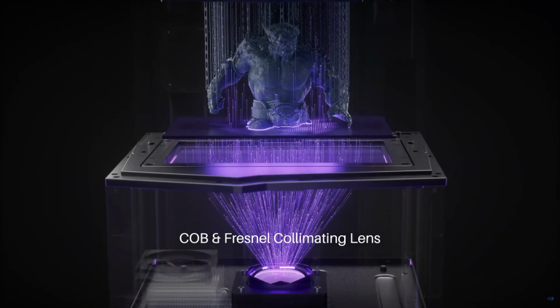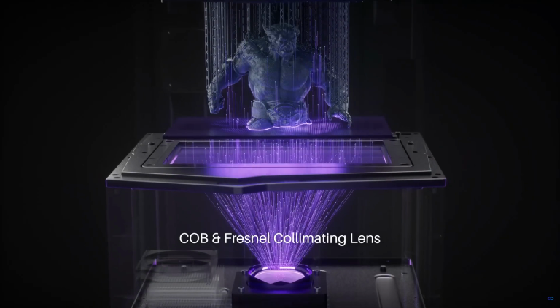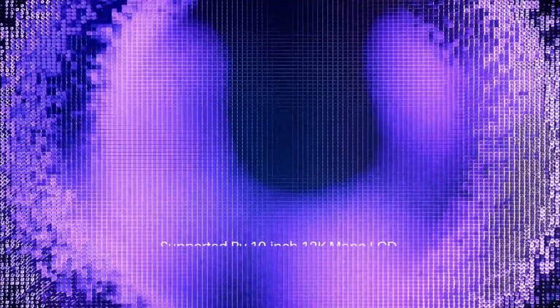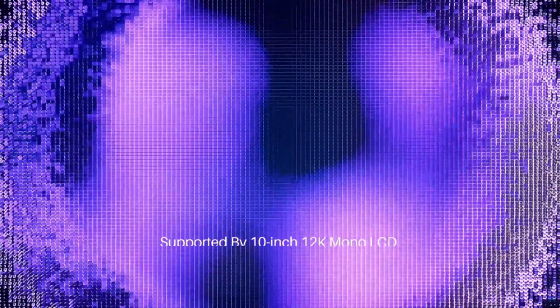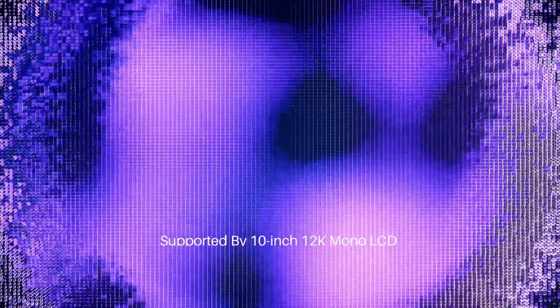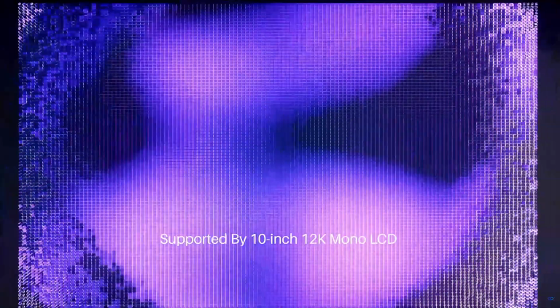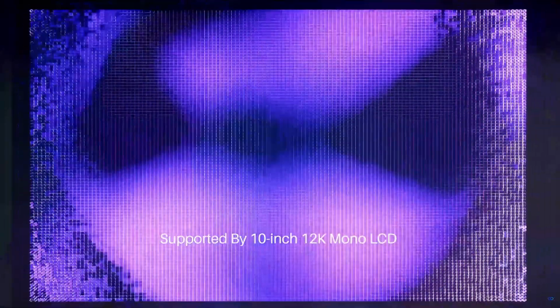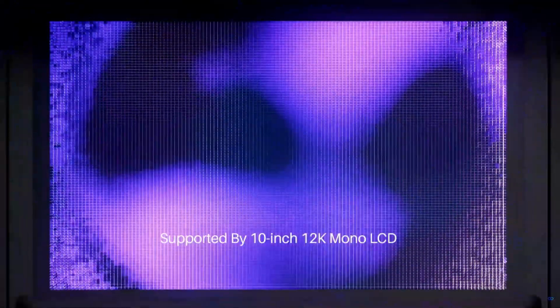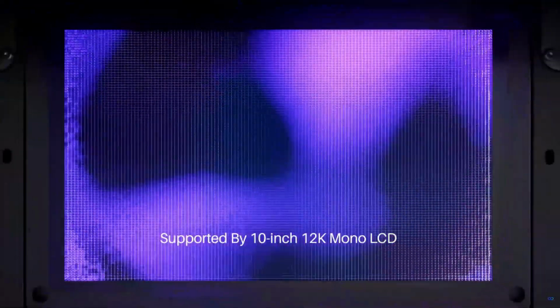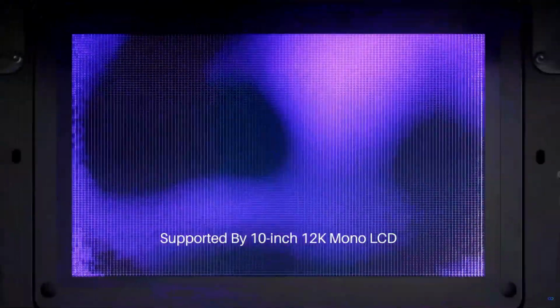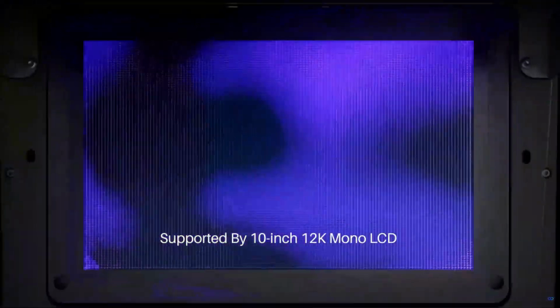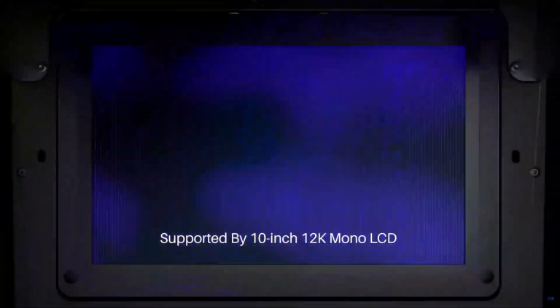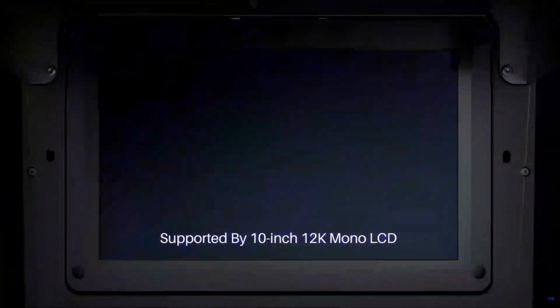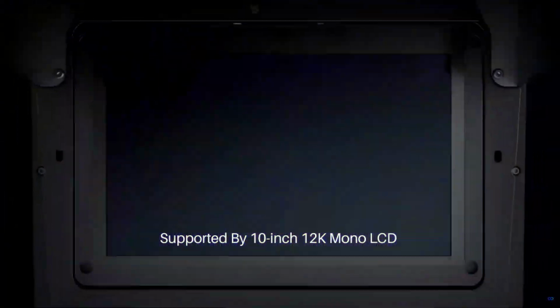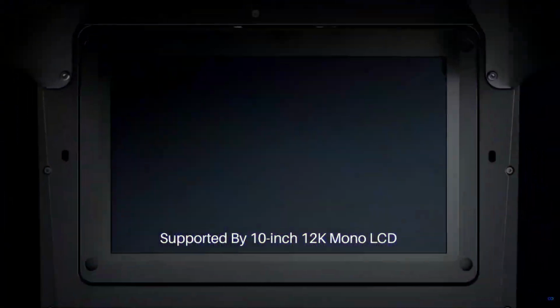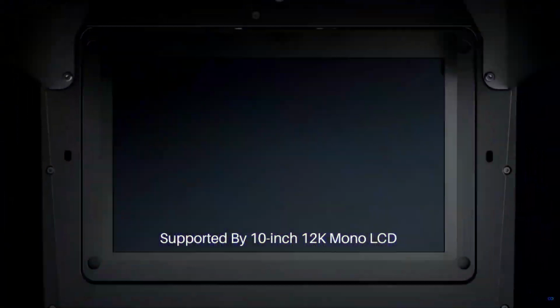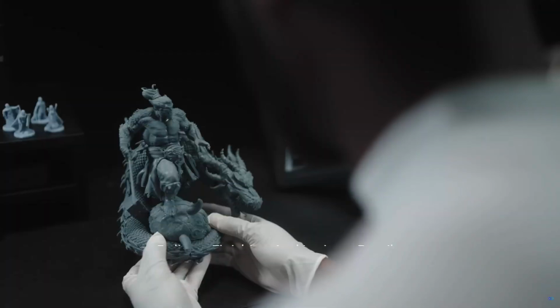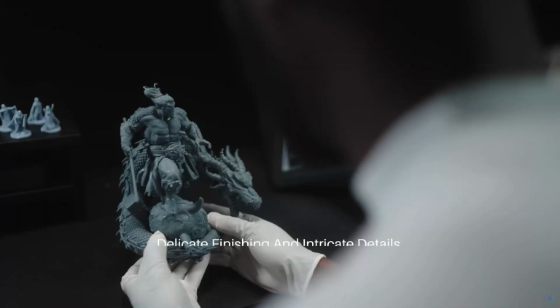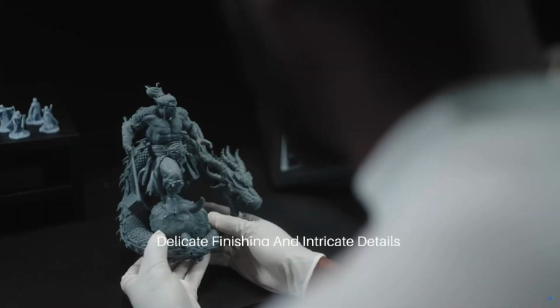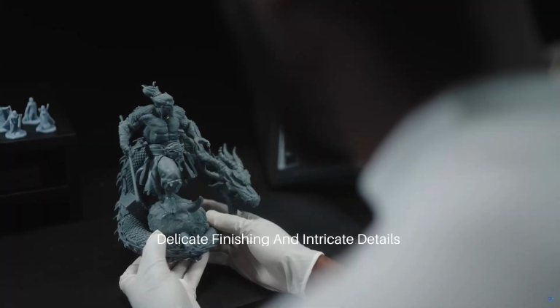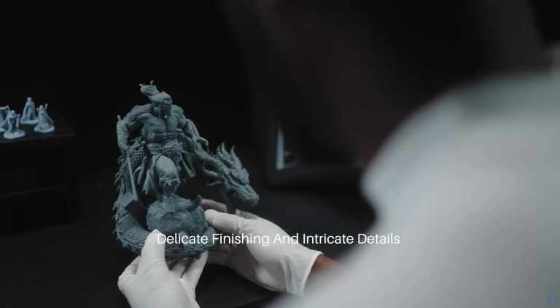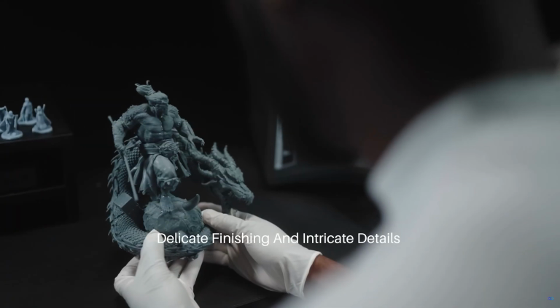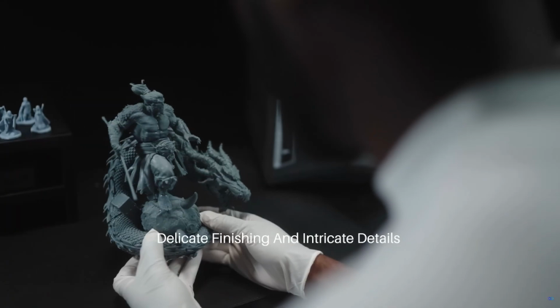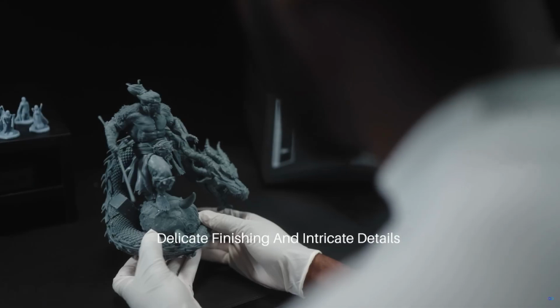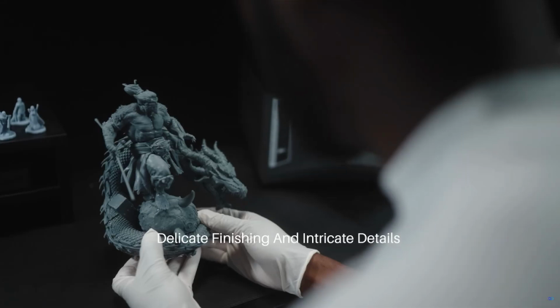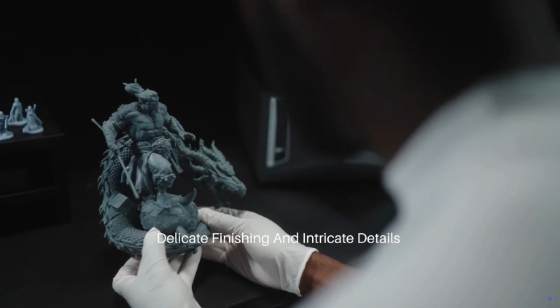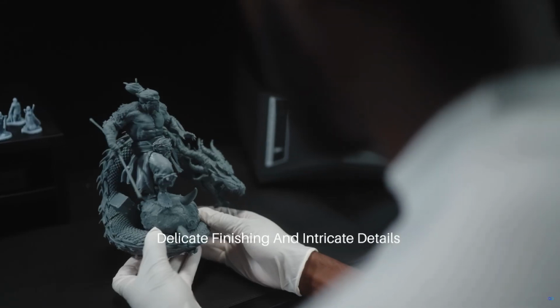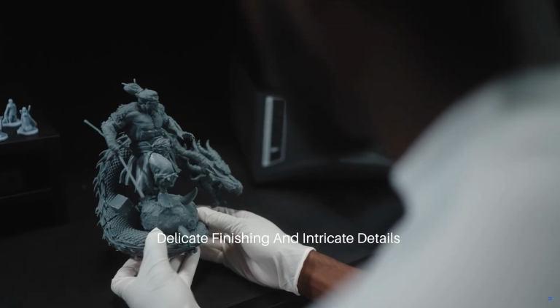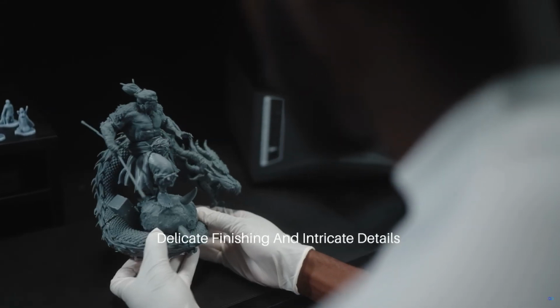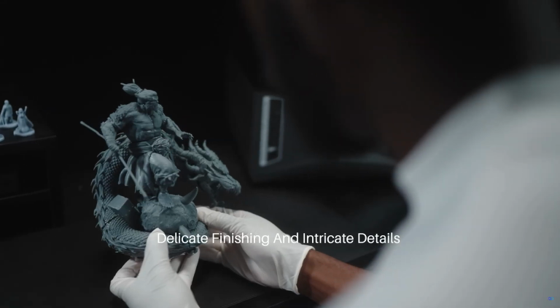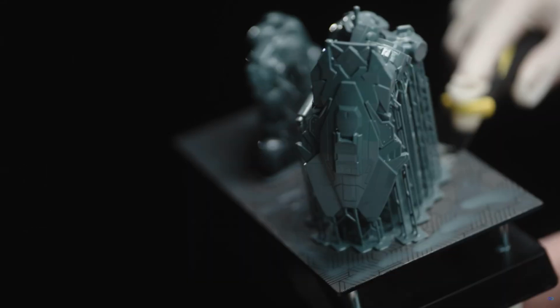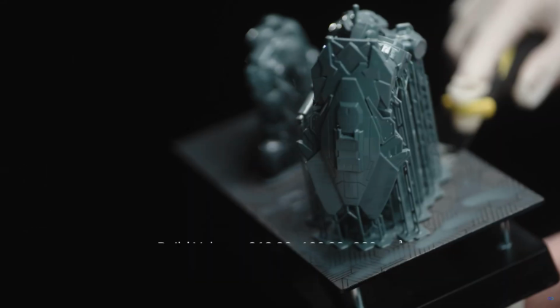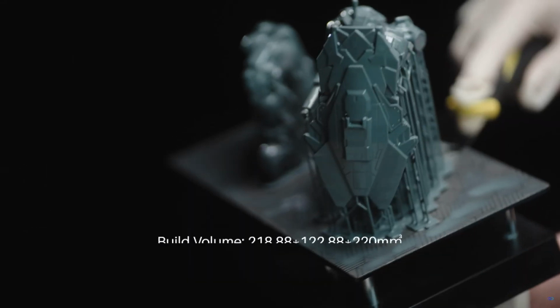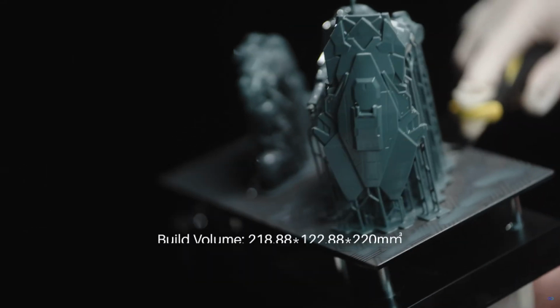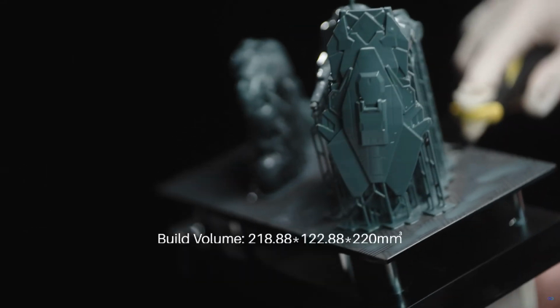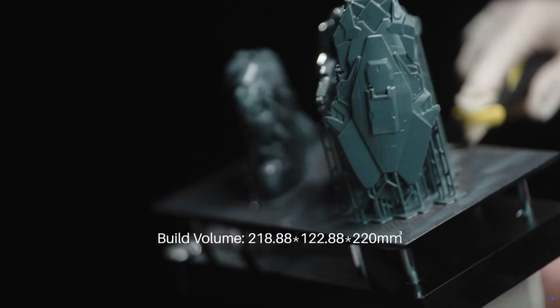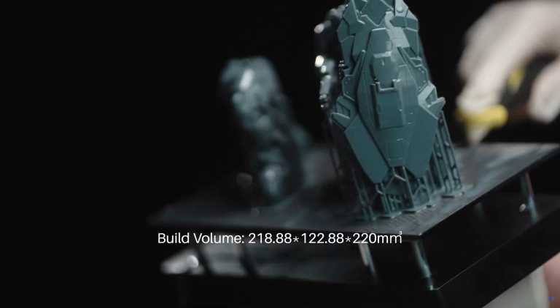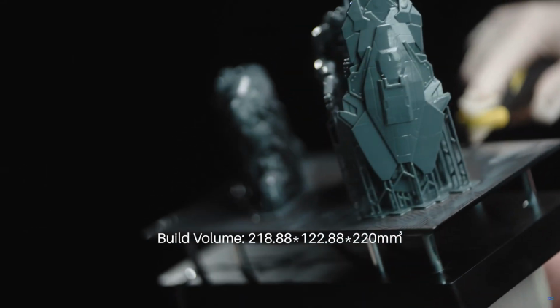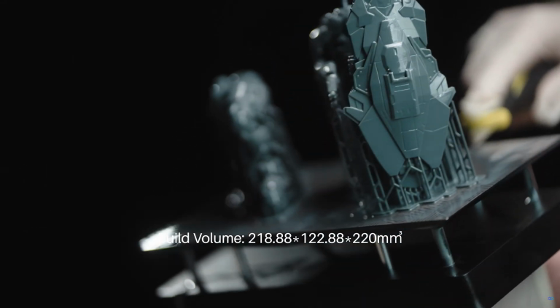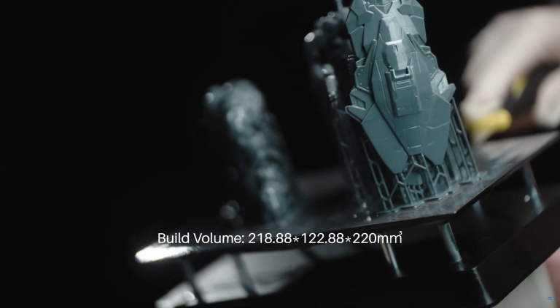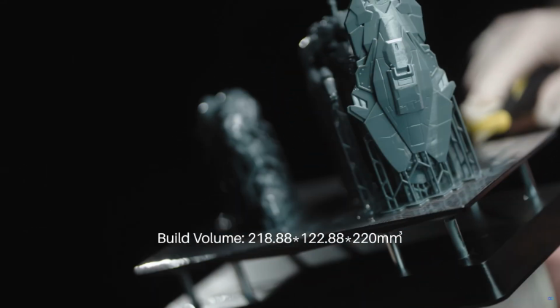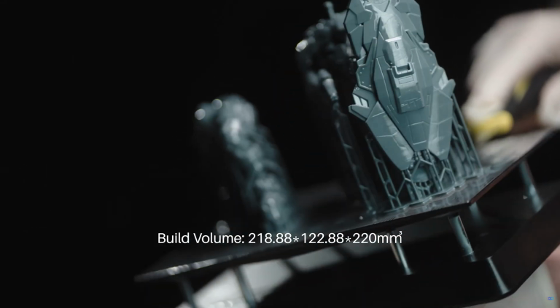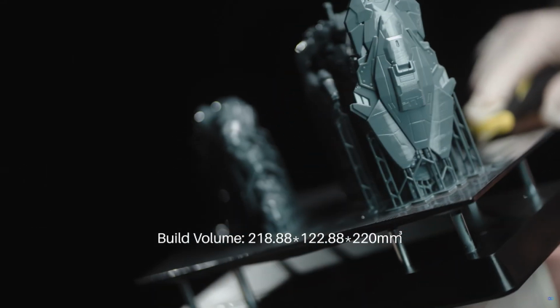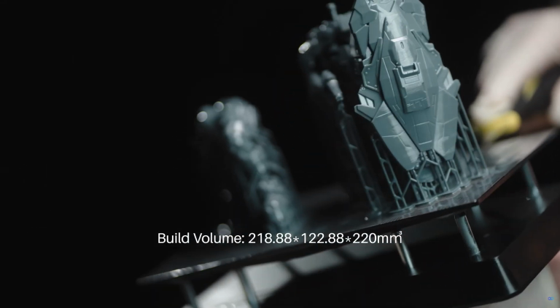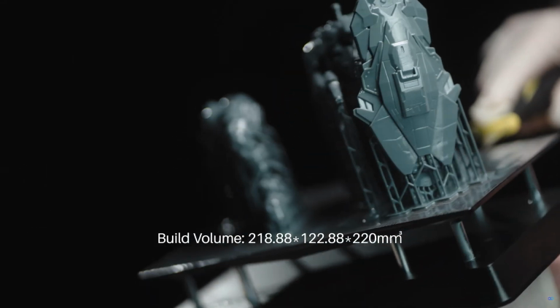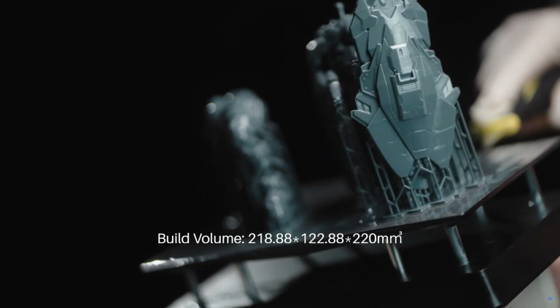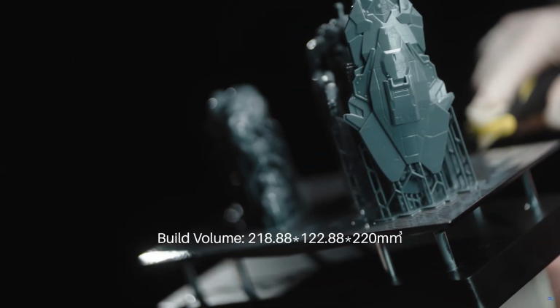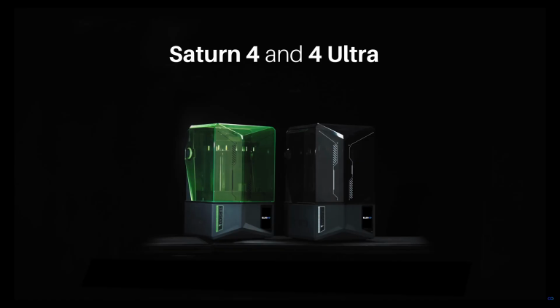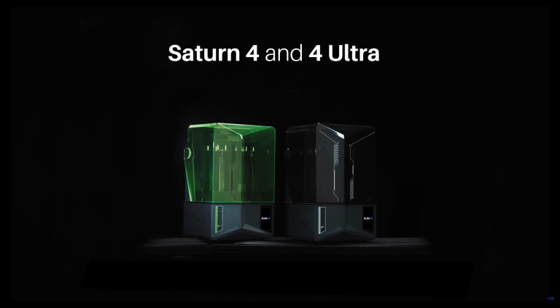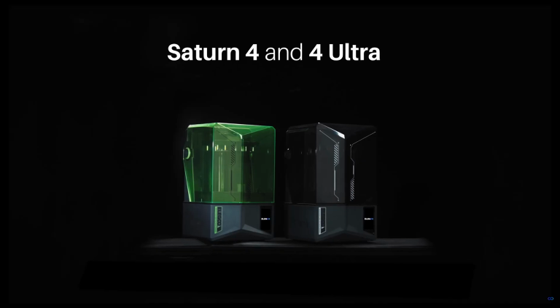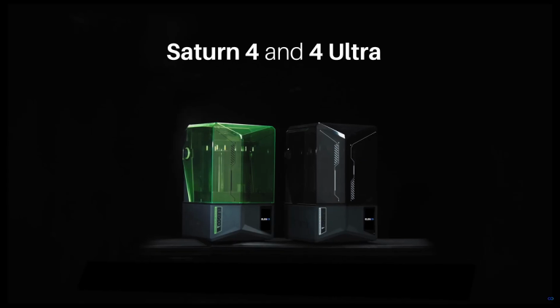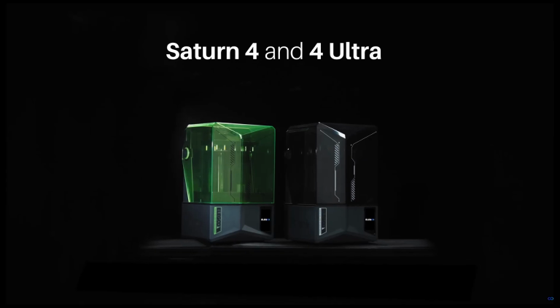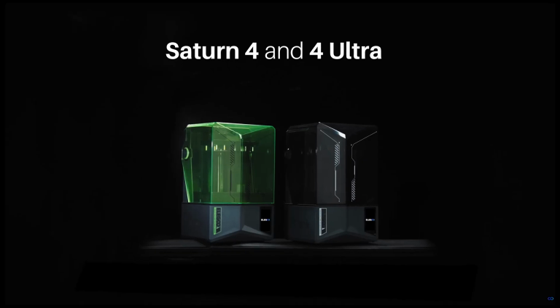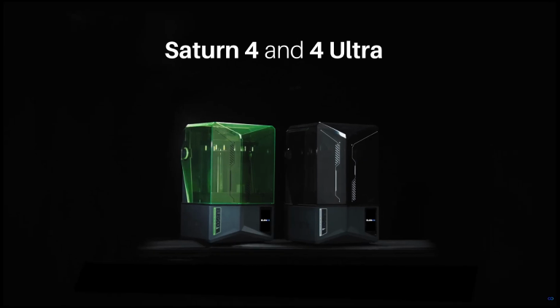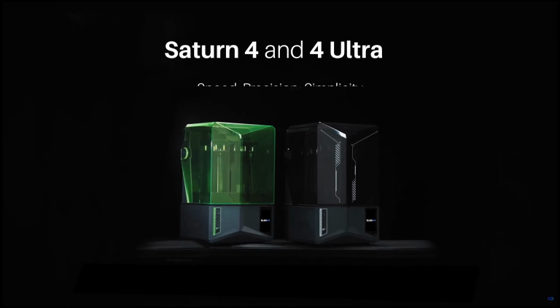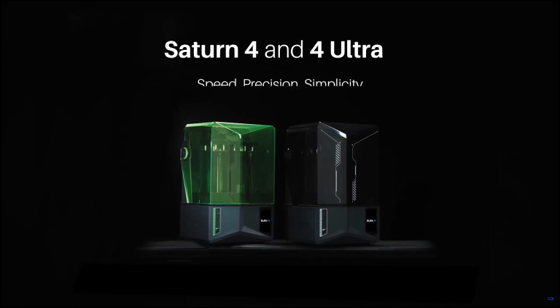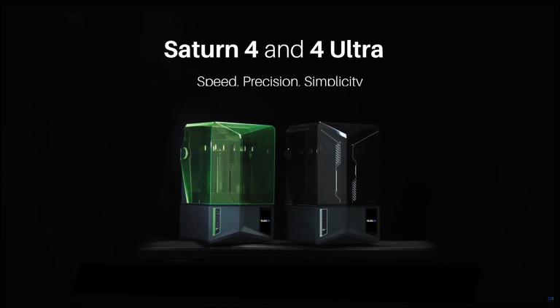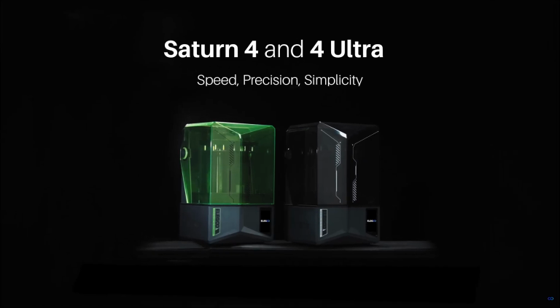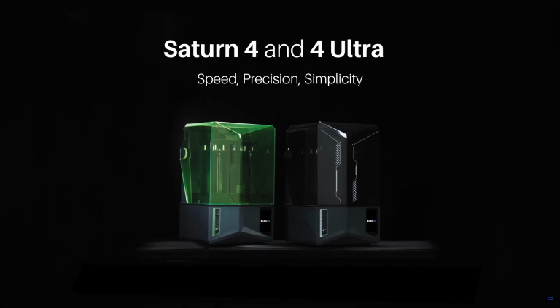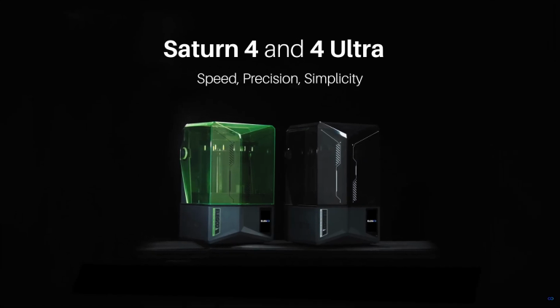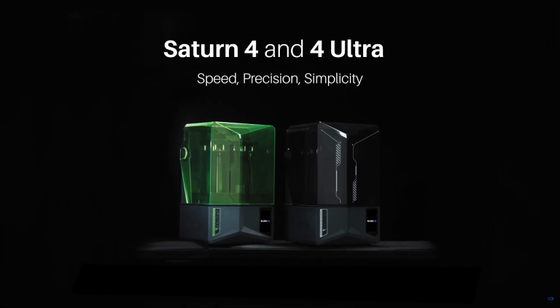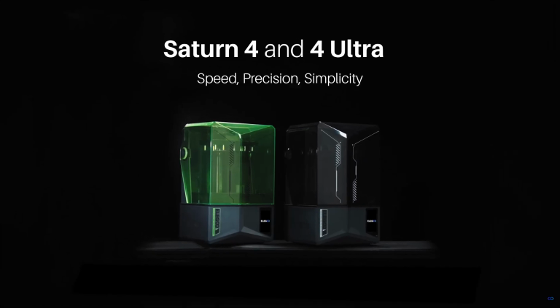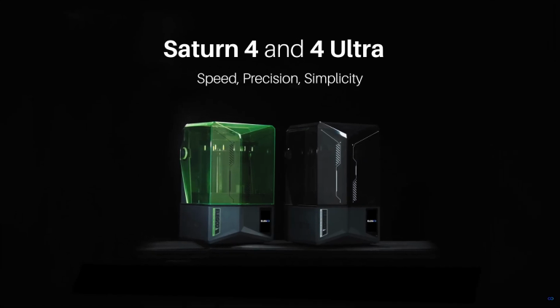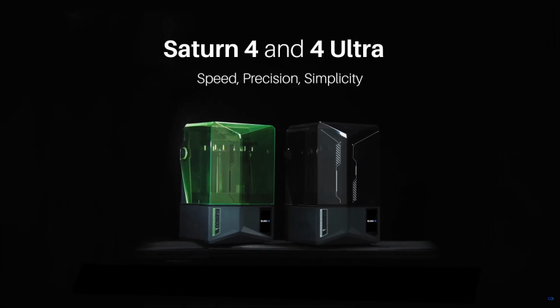Overall, the ALEGO Saturn 4 Ultra is one of the cheapest resin printers of its size and is a great choice for beginners.